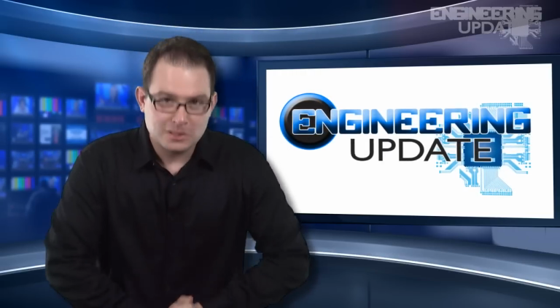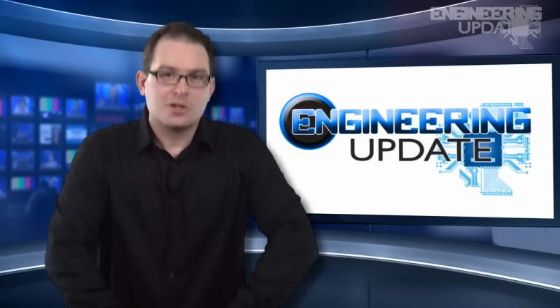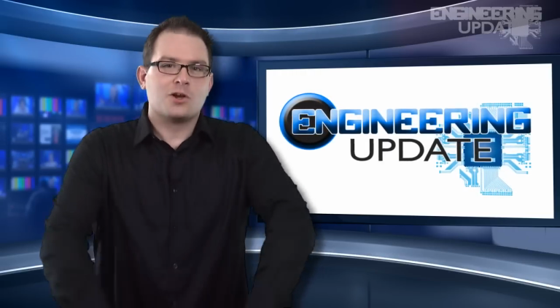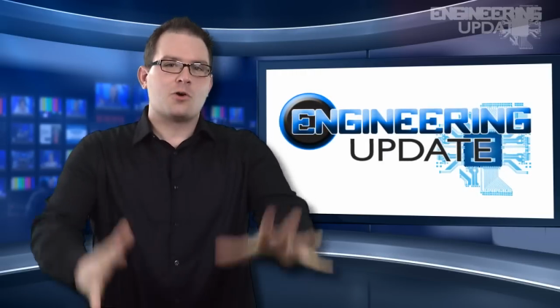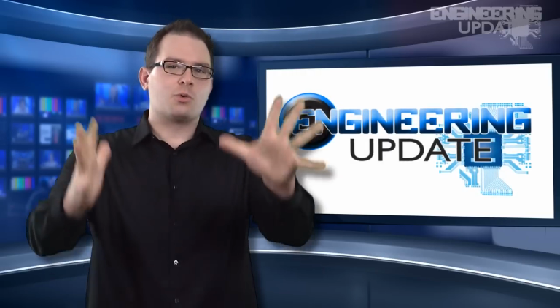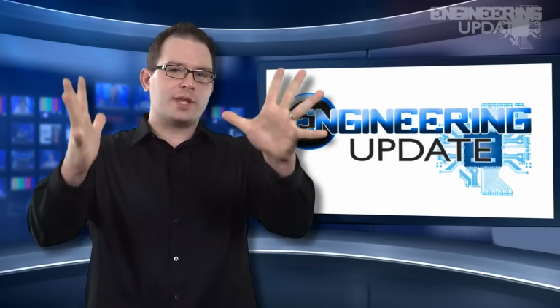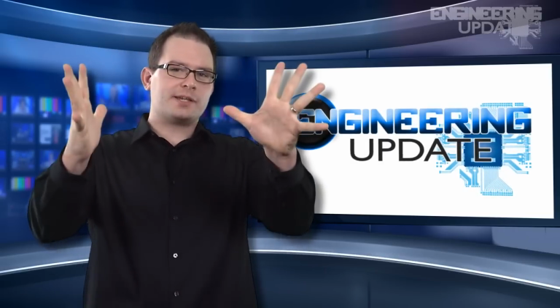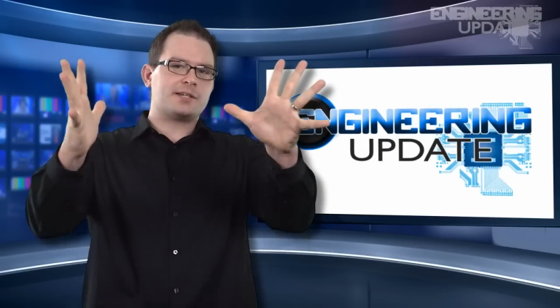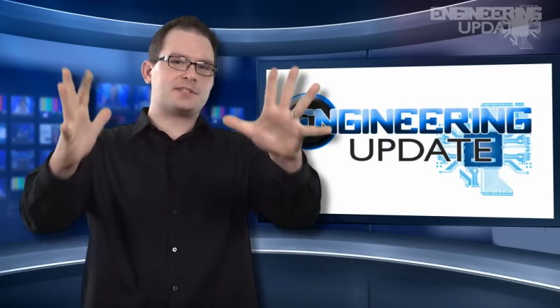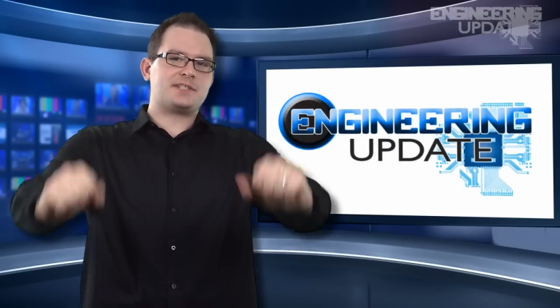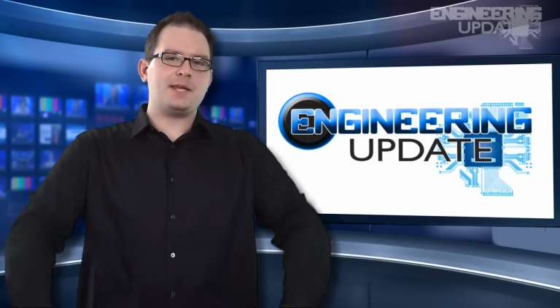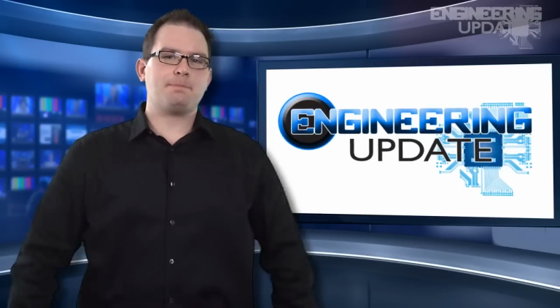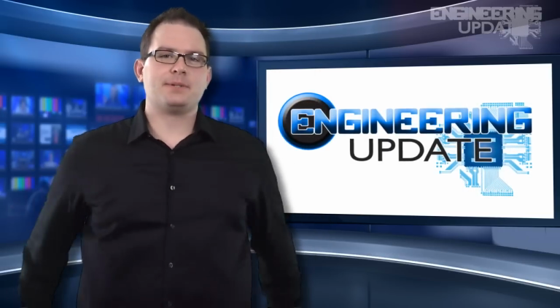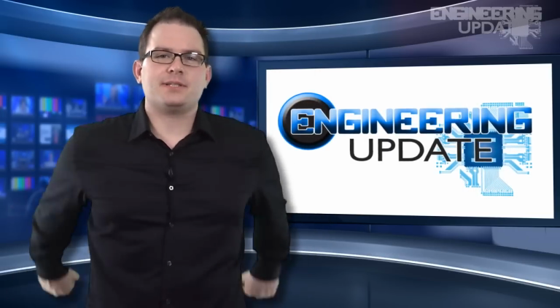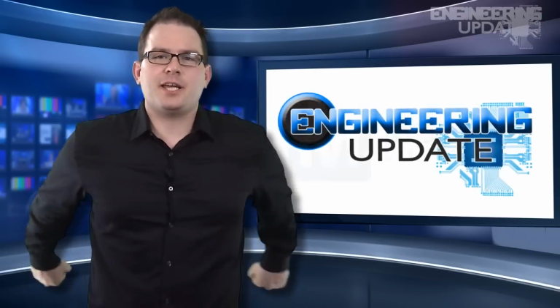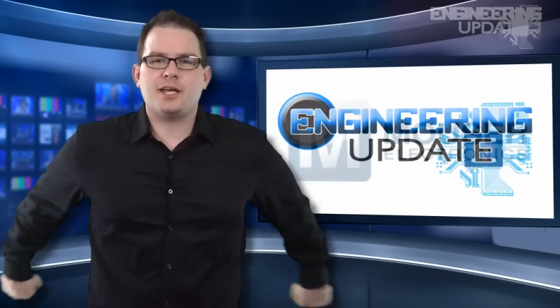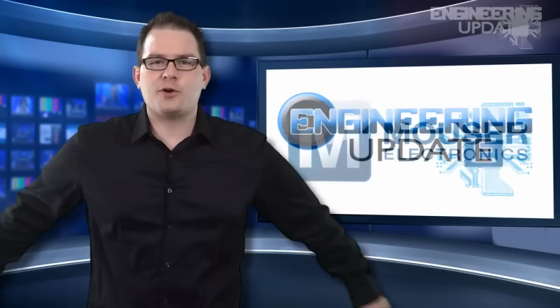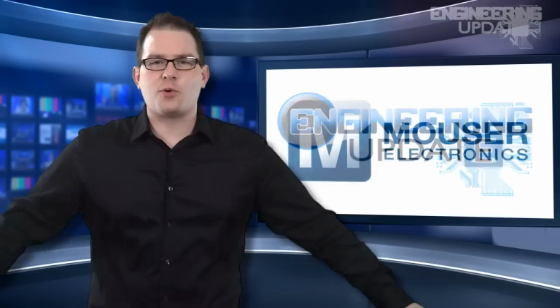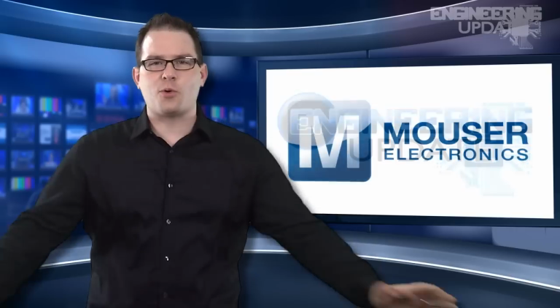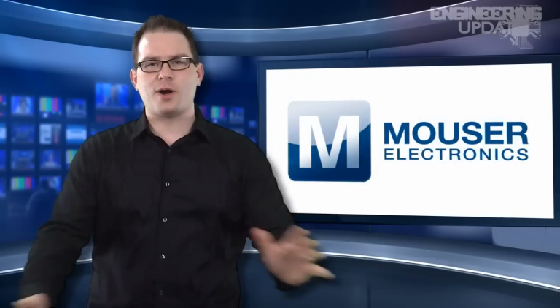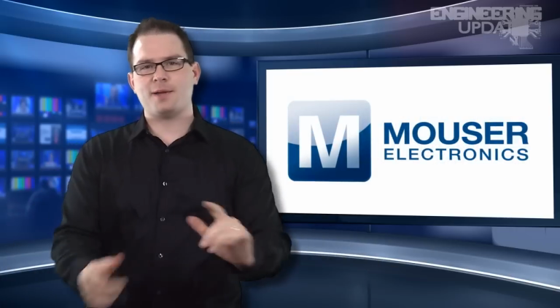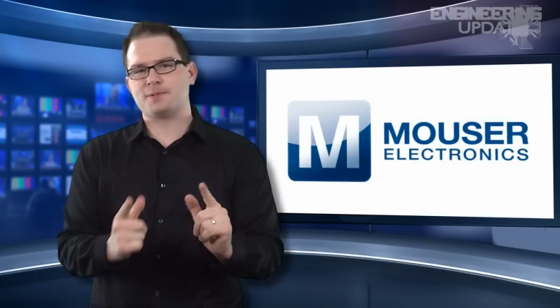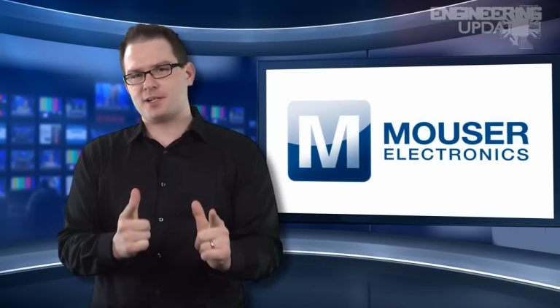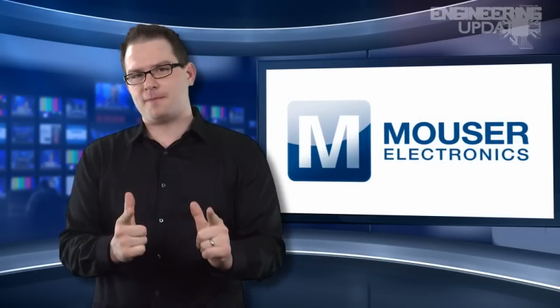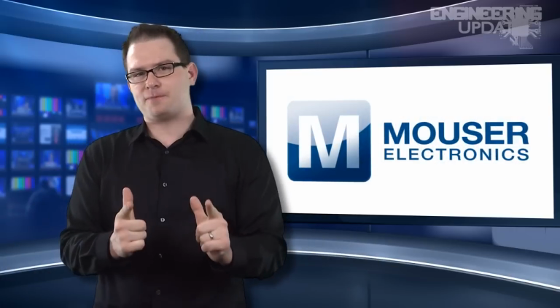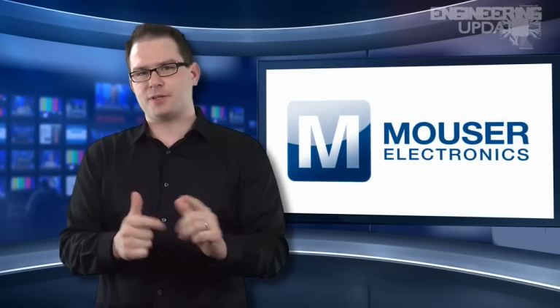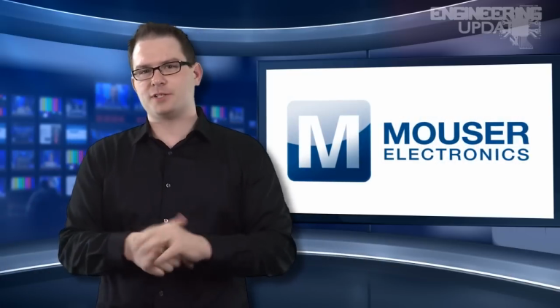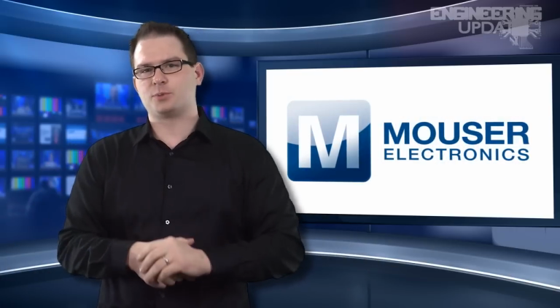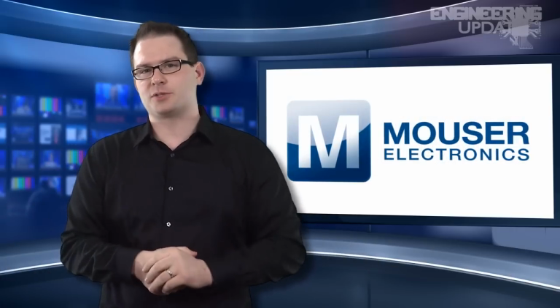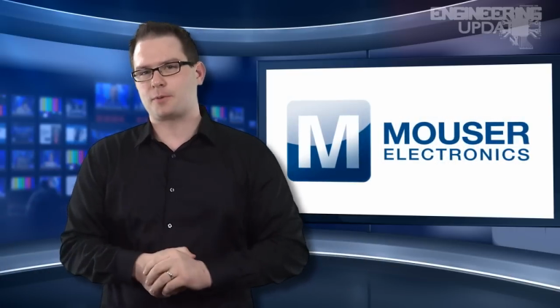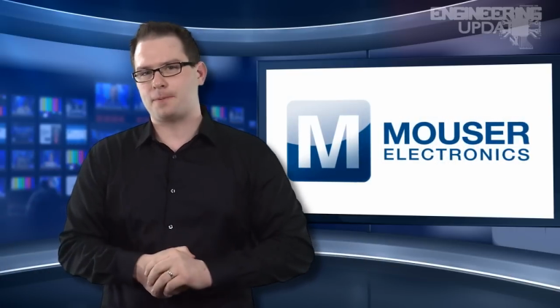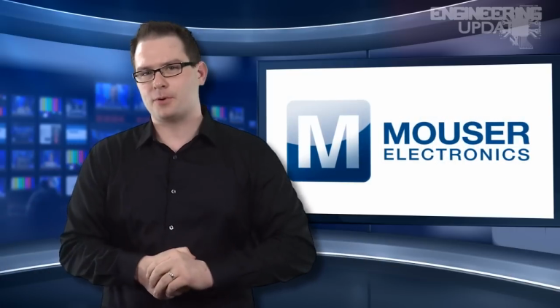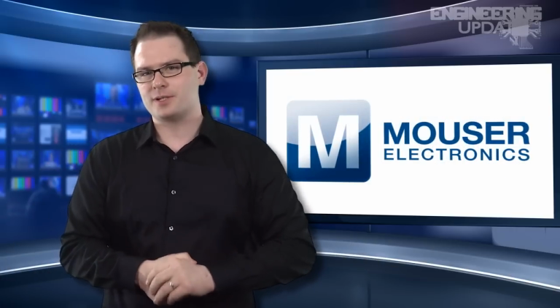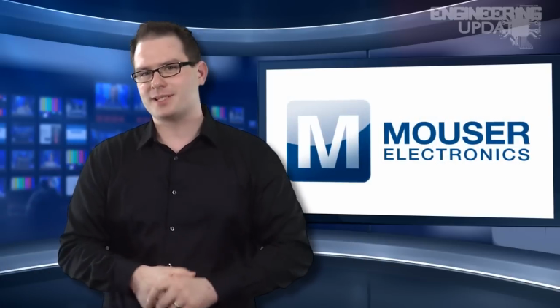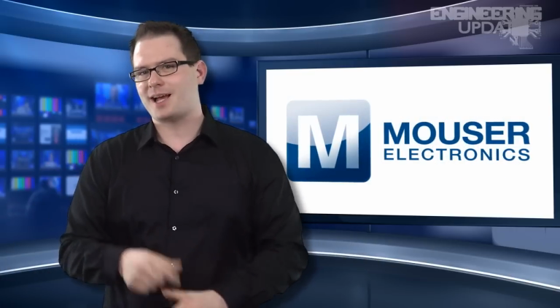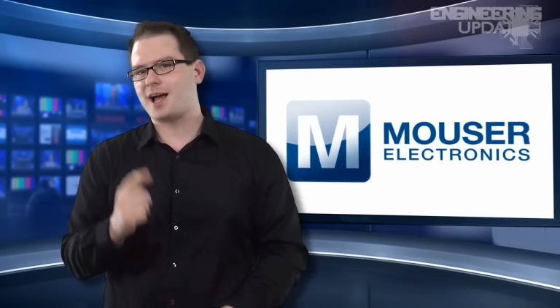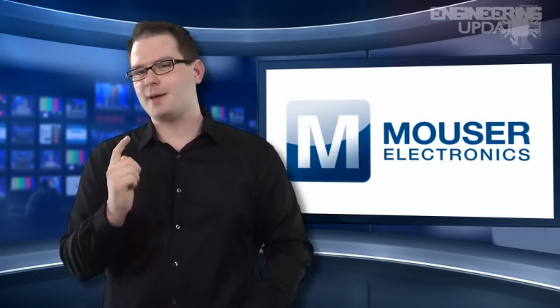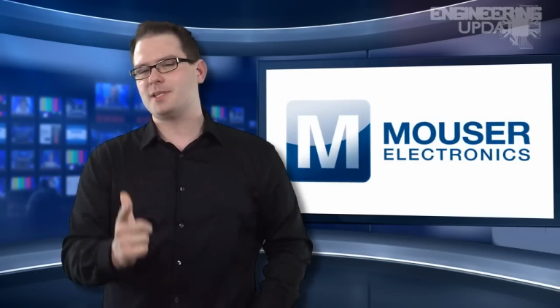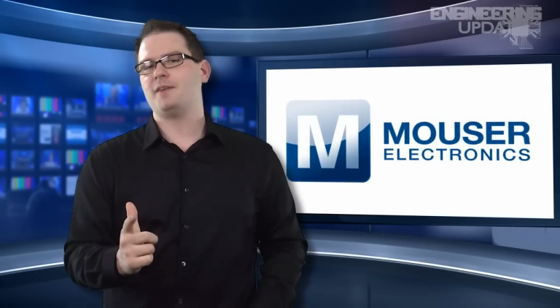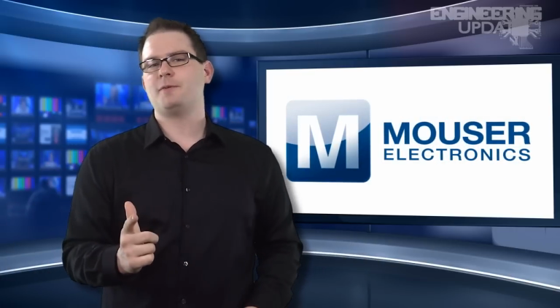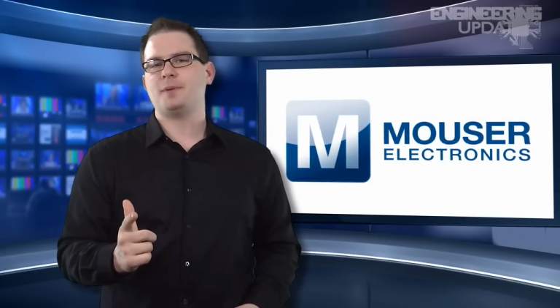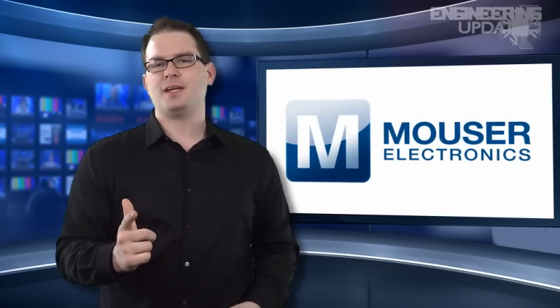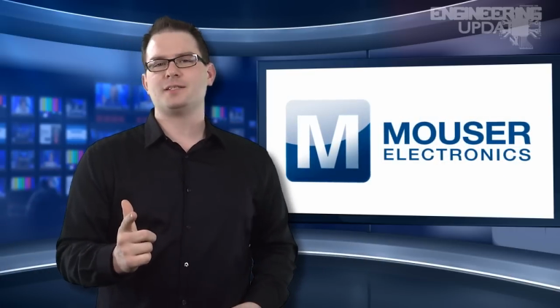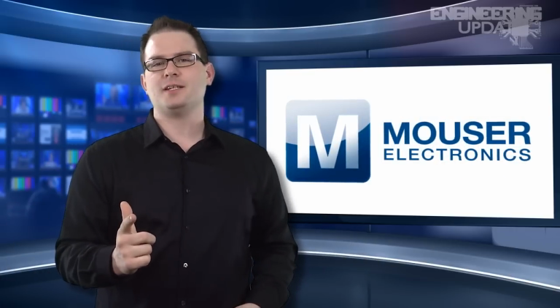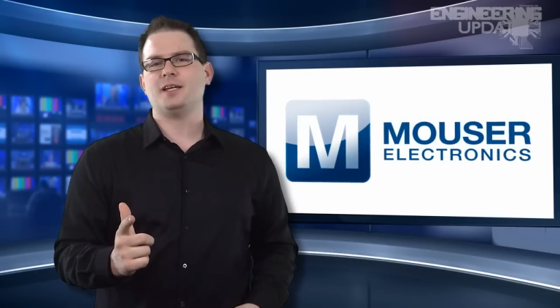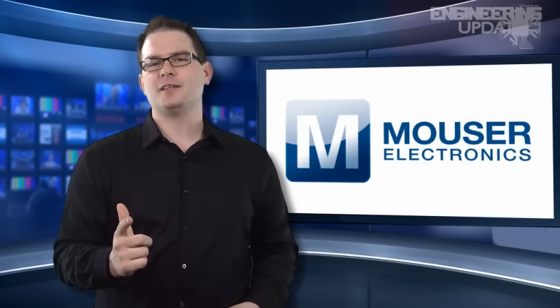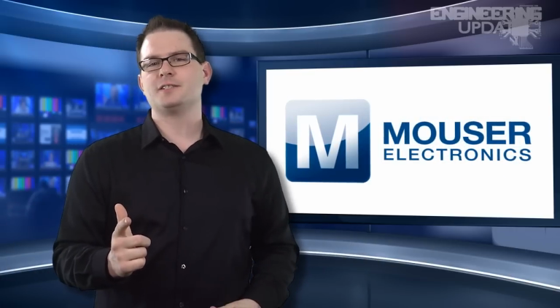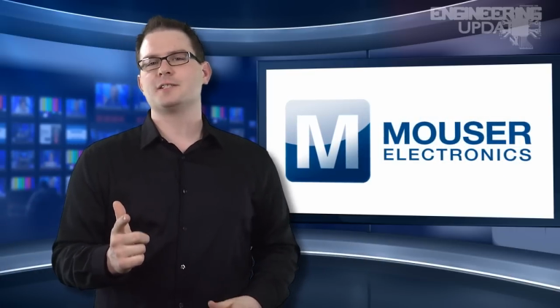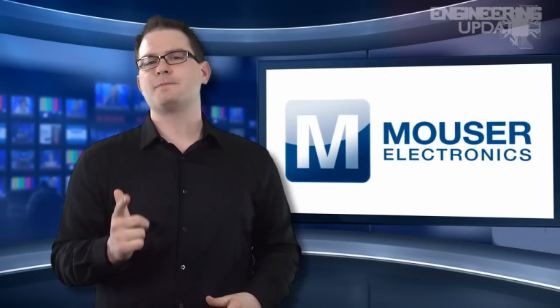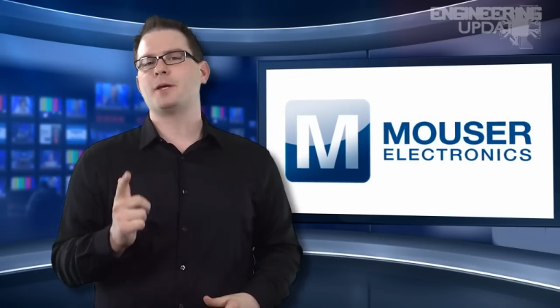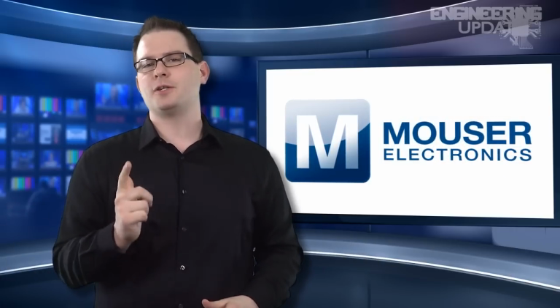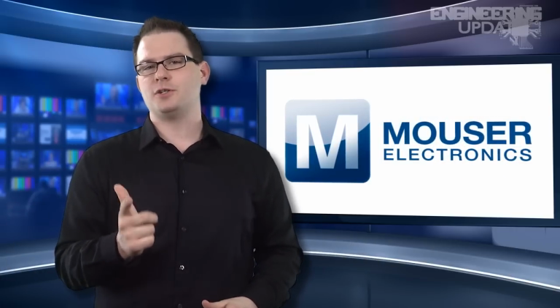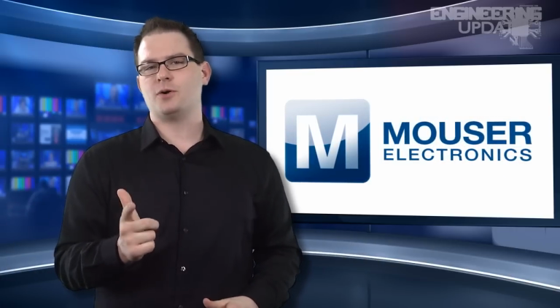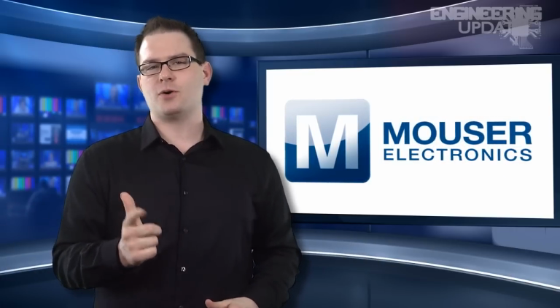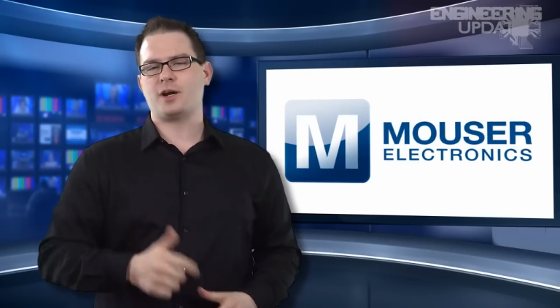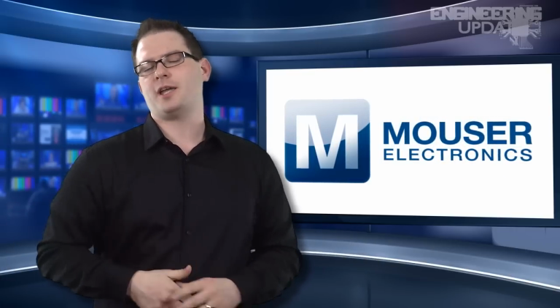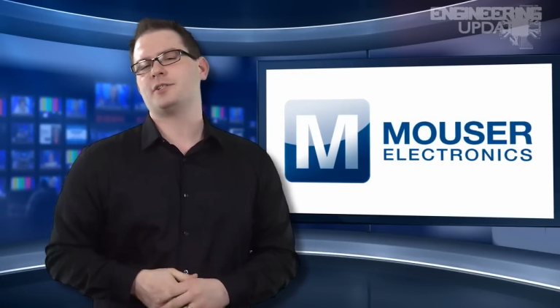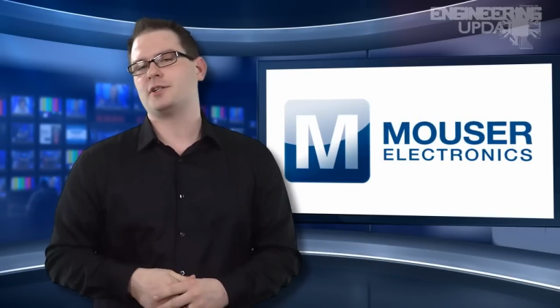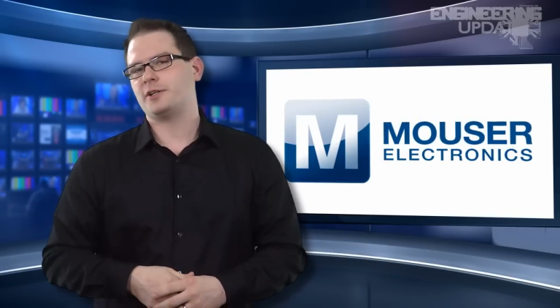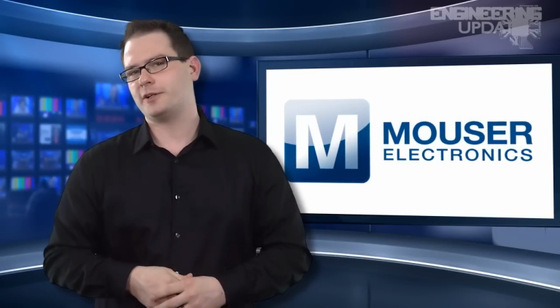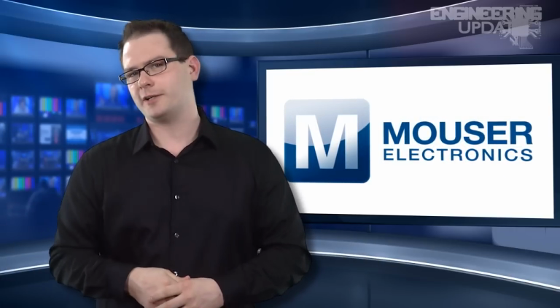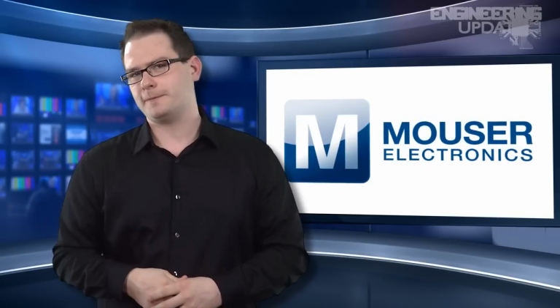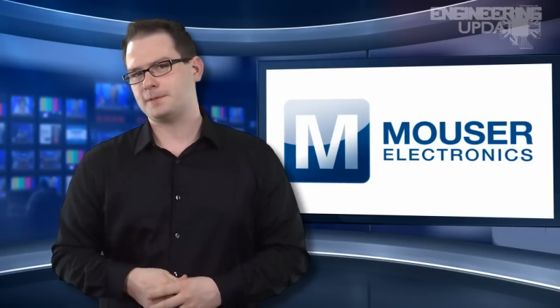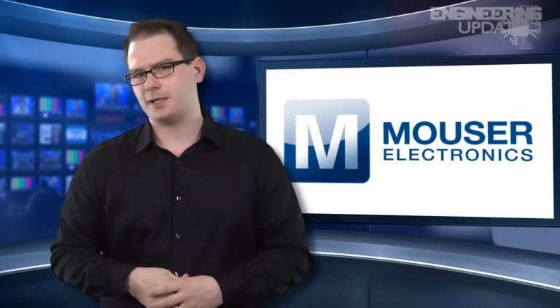Well, that wraps it up for this week's report. I'm David Manti and this has been your Engineering Update.